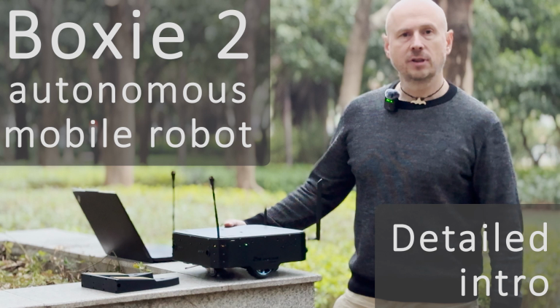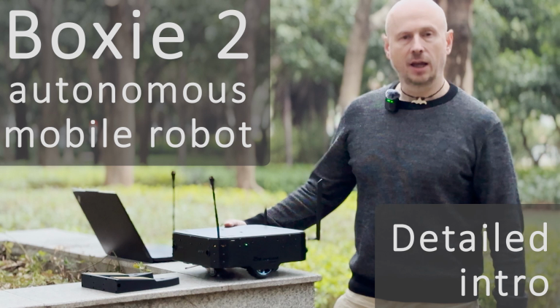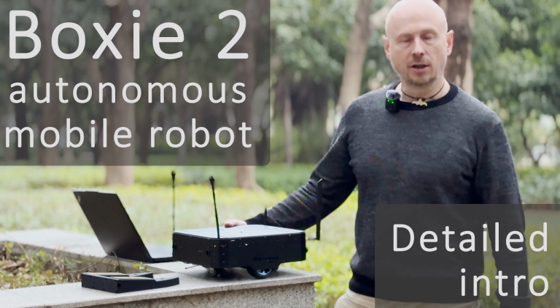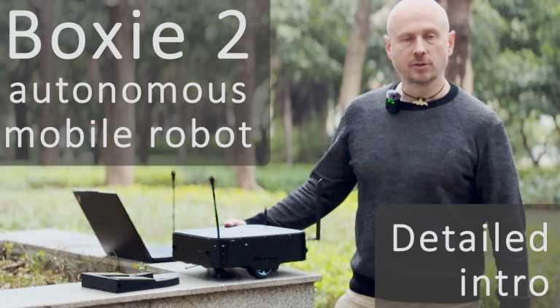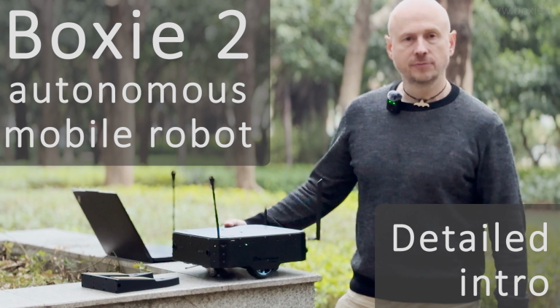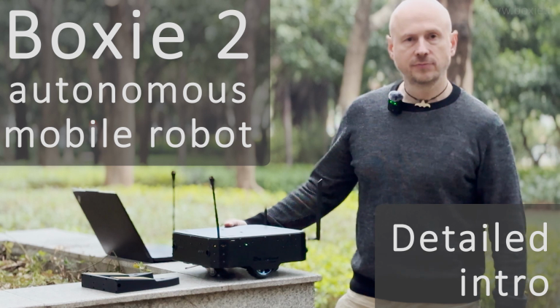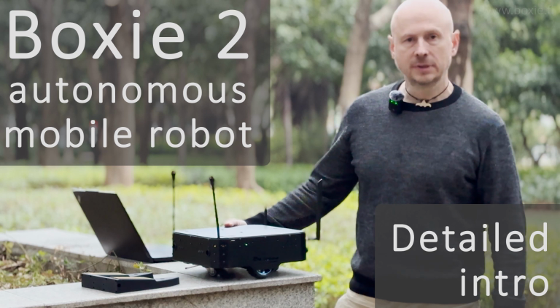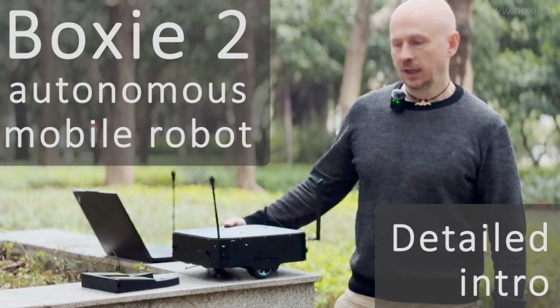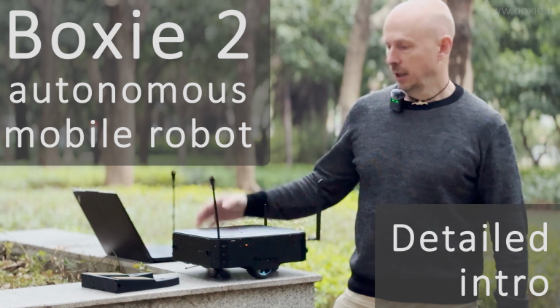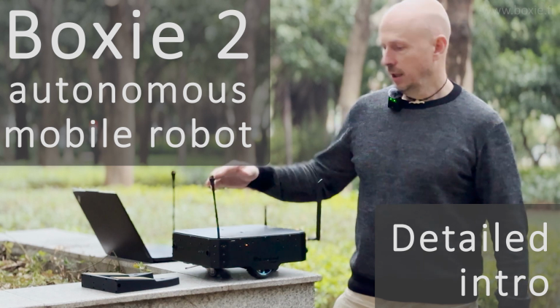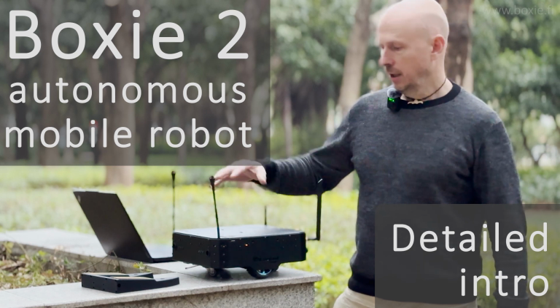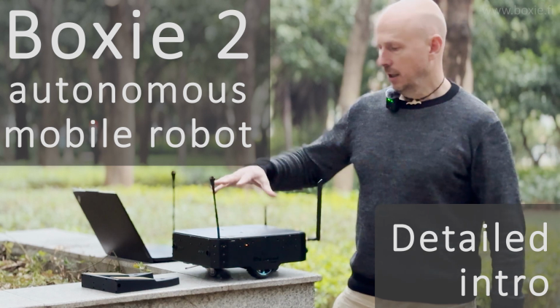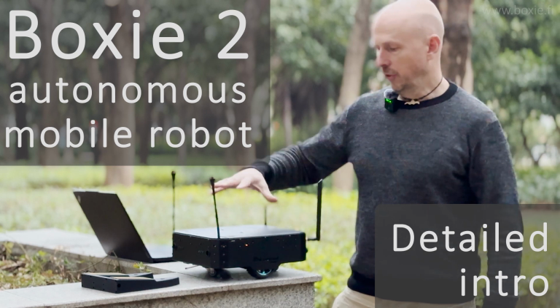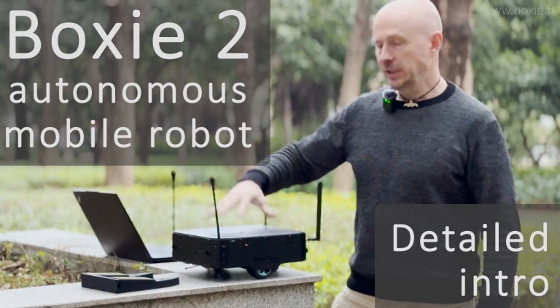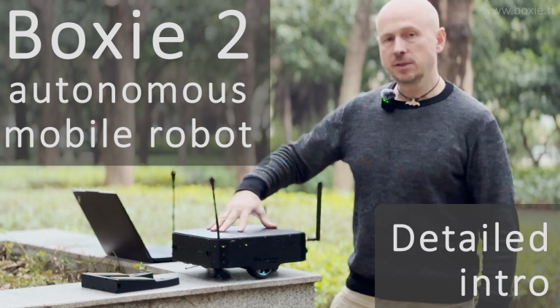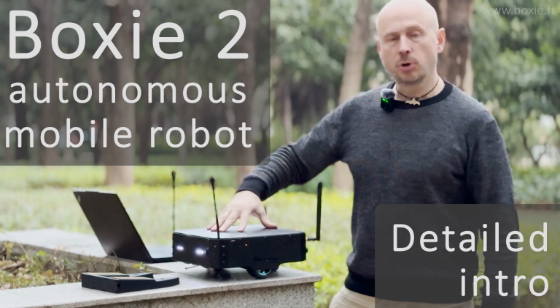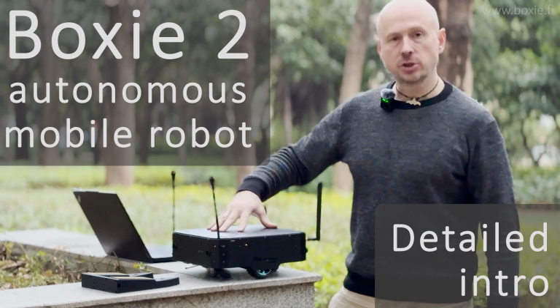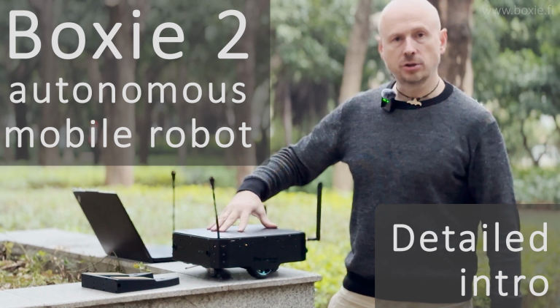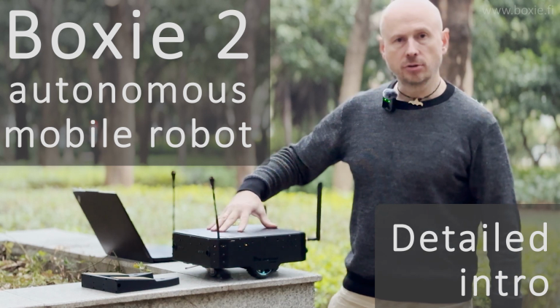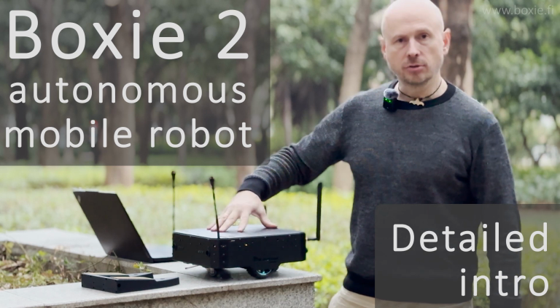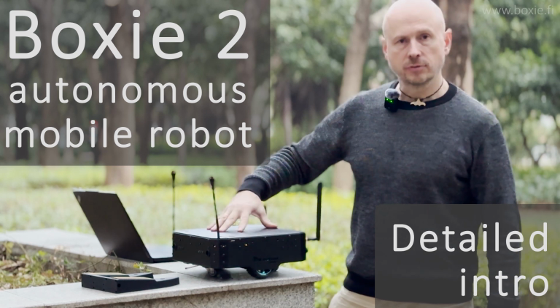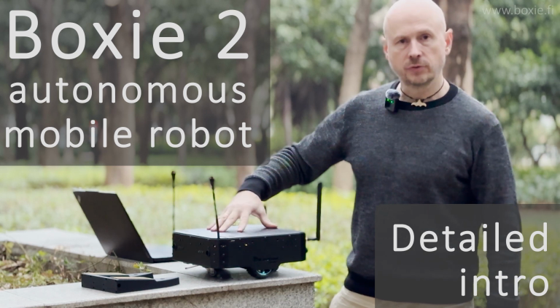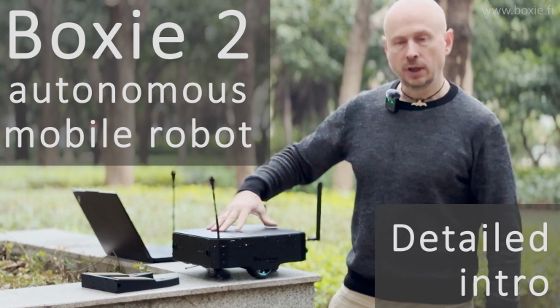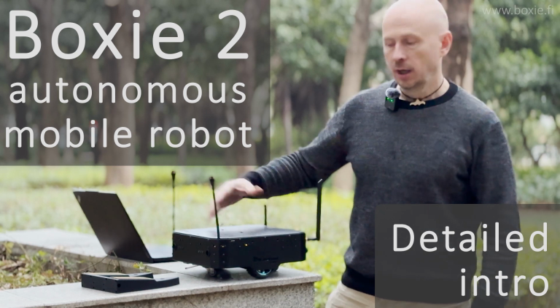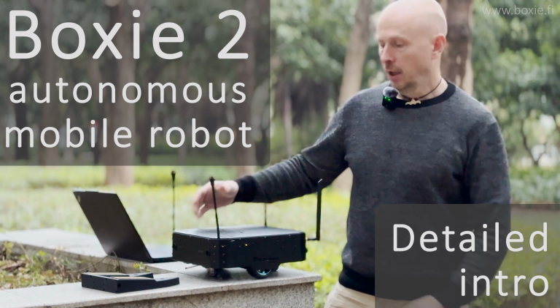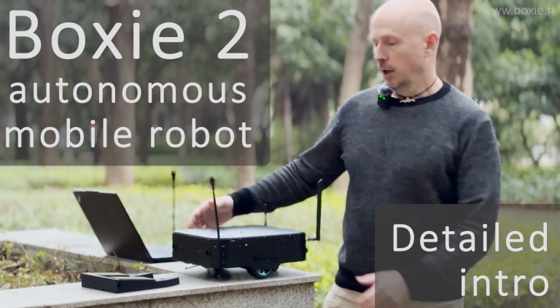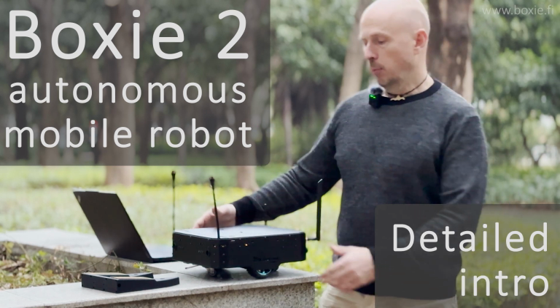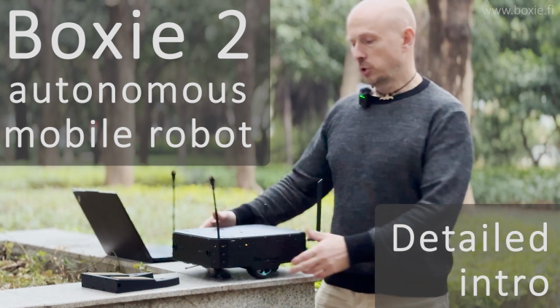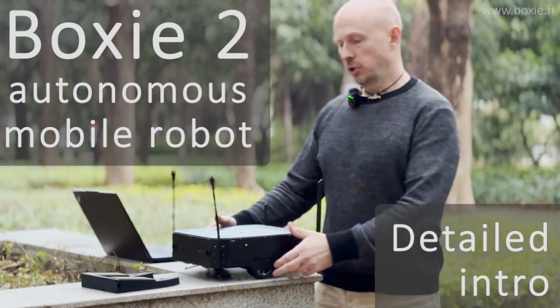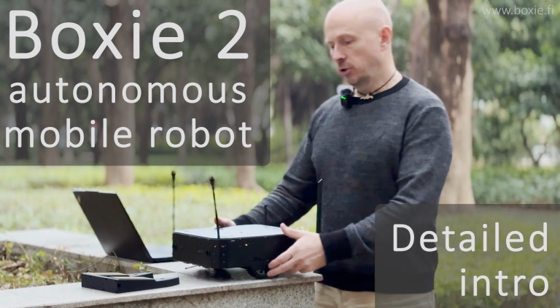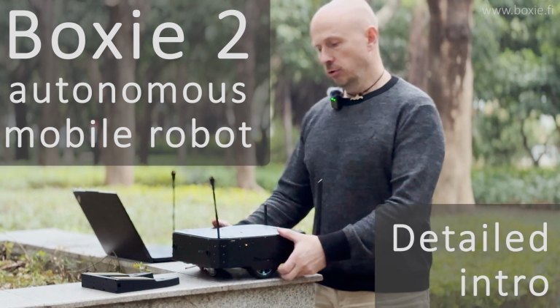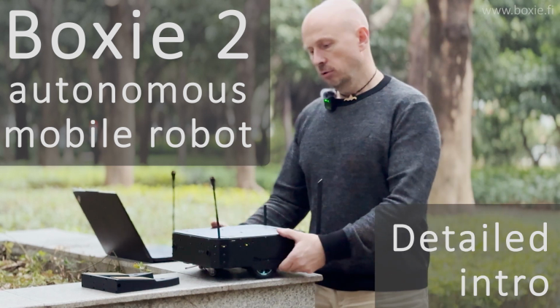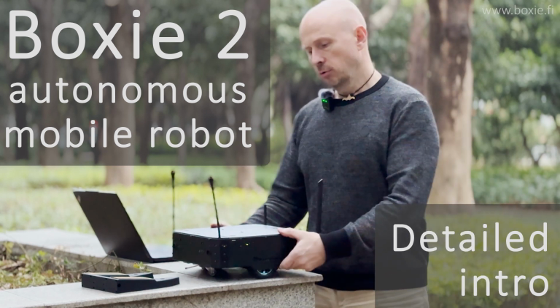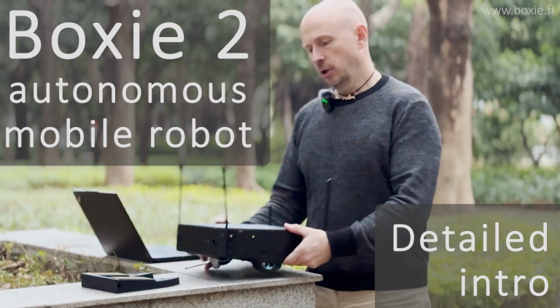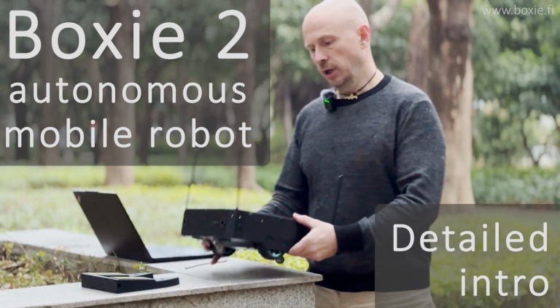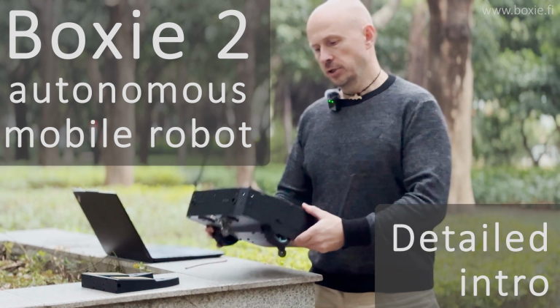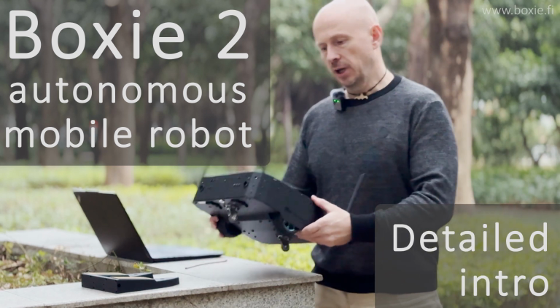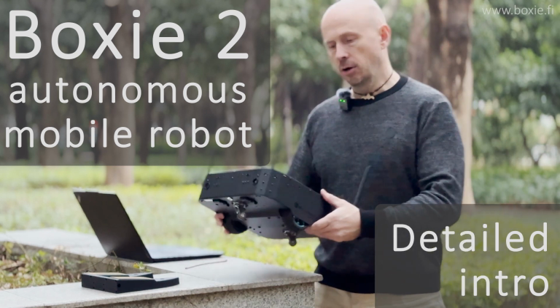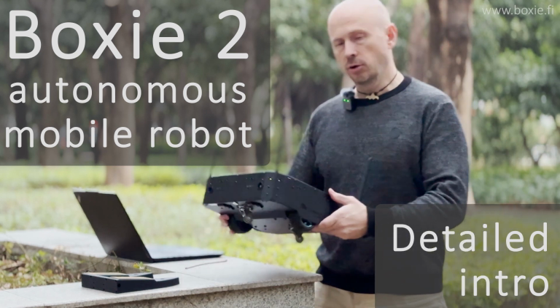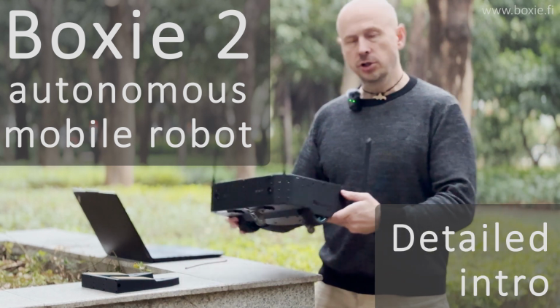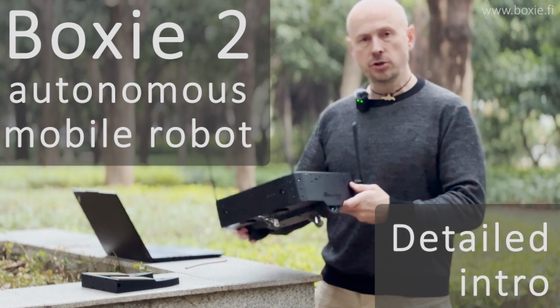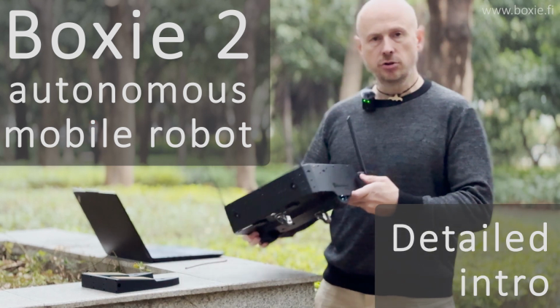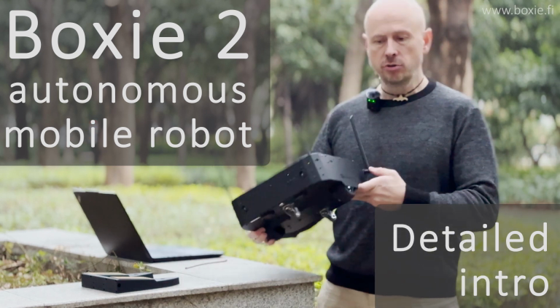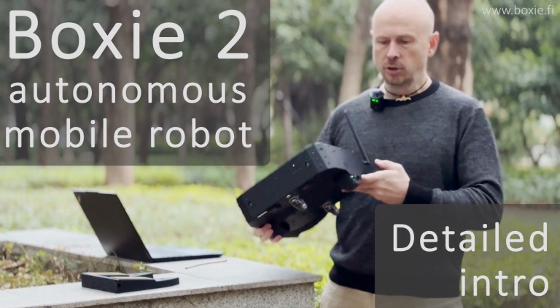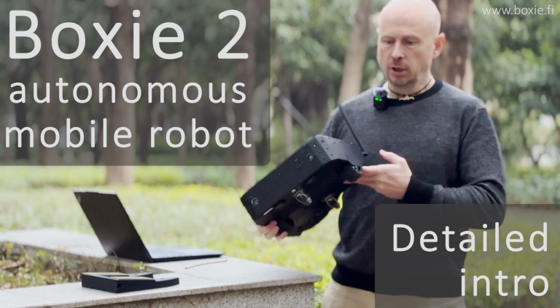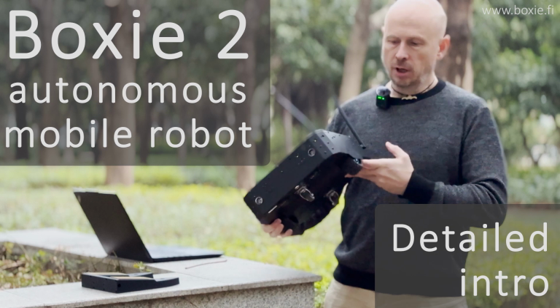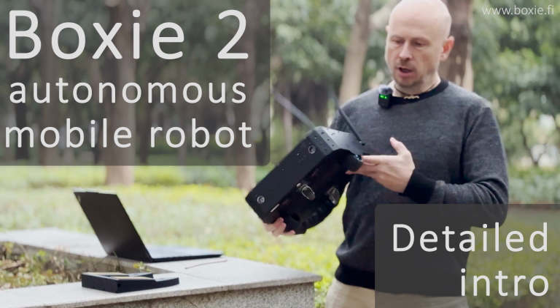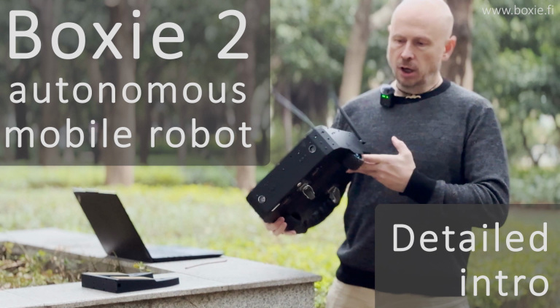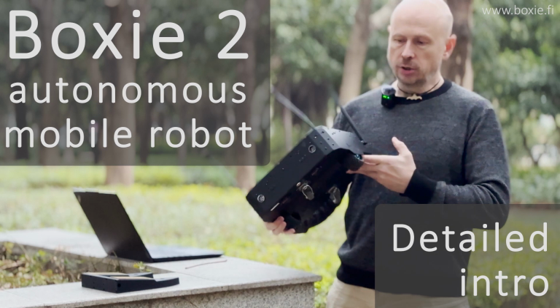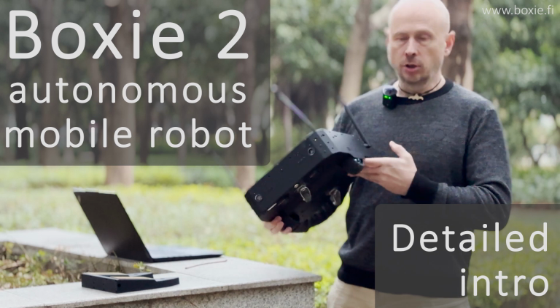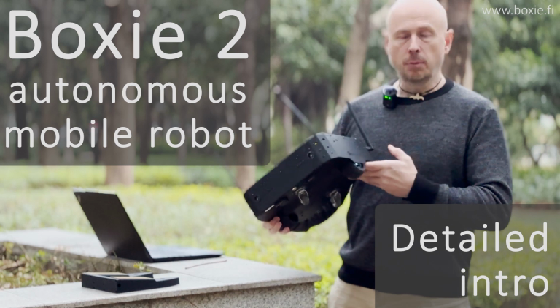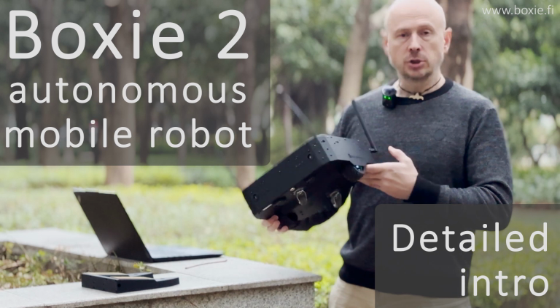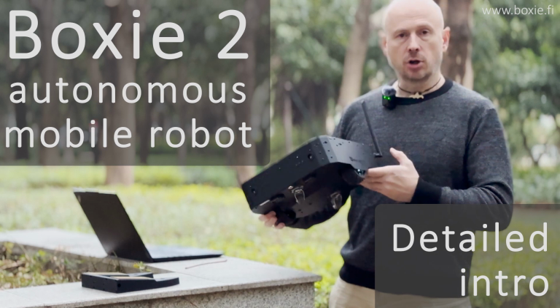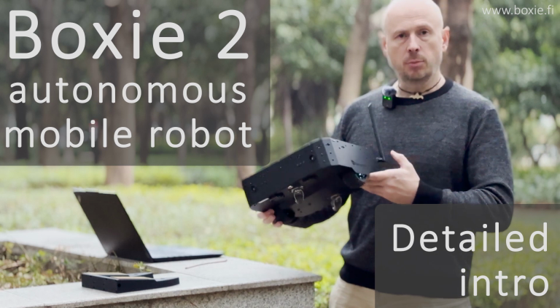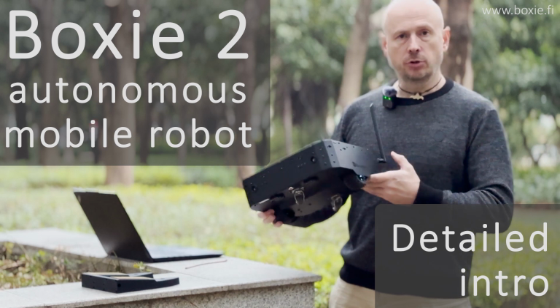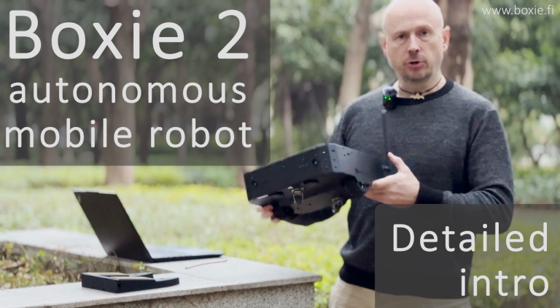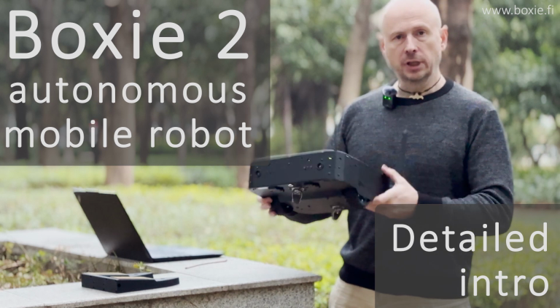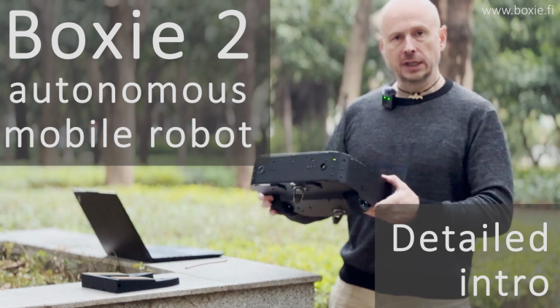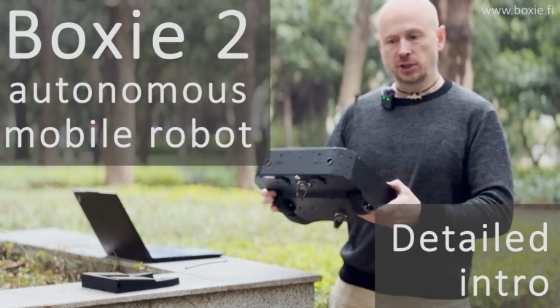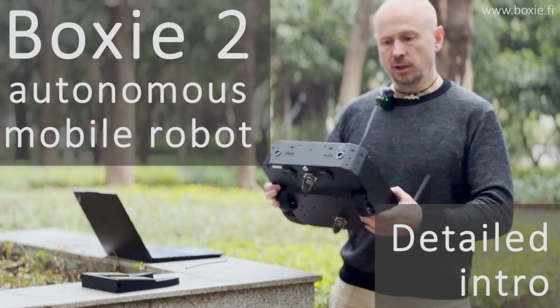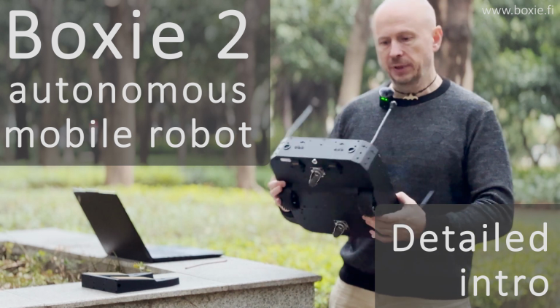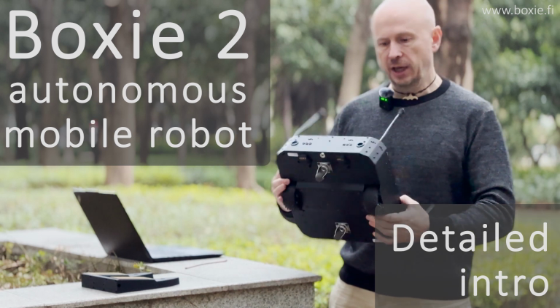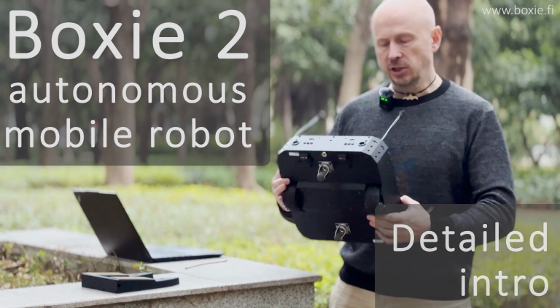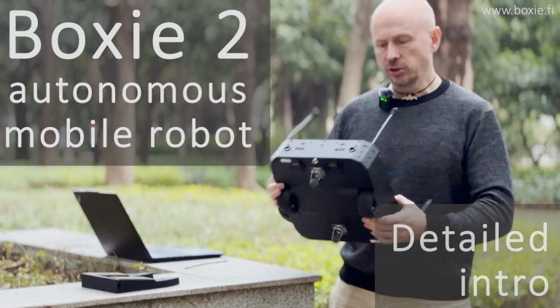Hello, this is BOXY2. BOXY2 is our new autonomous robot for industrial applications.